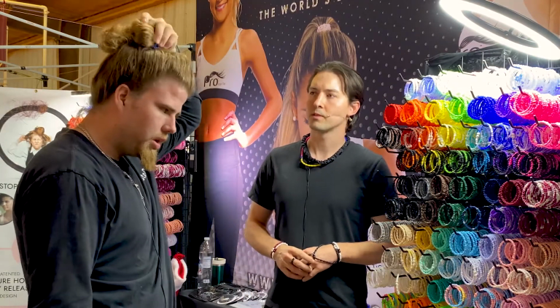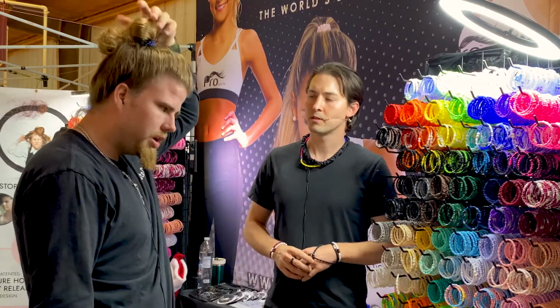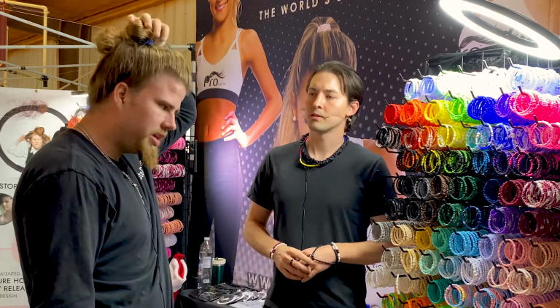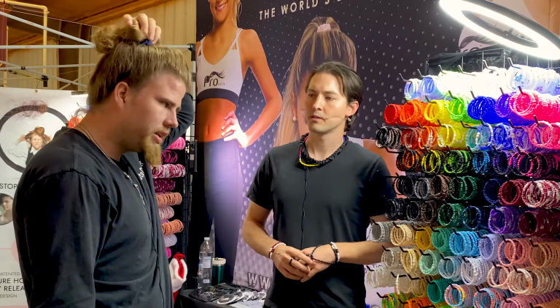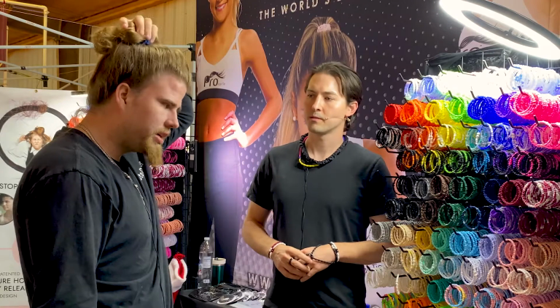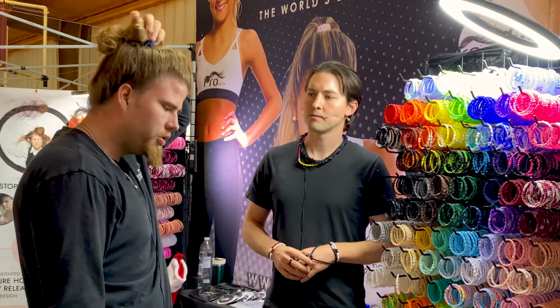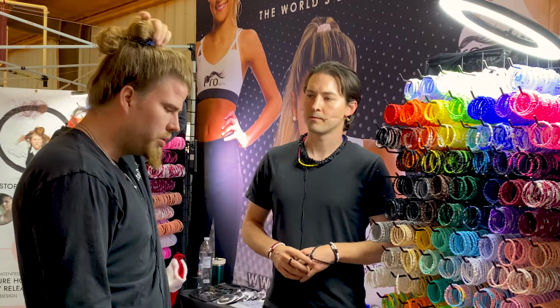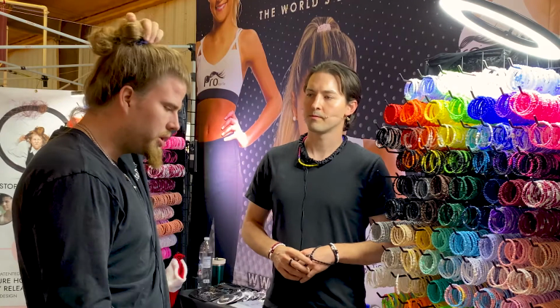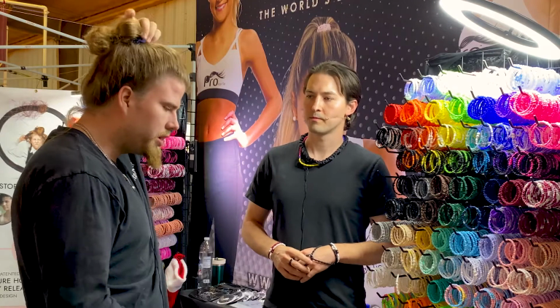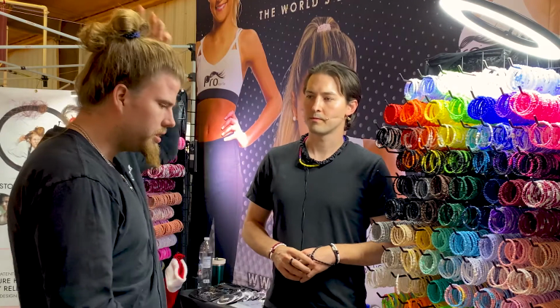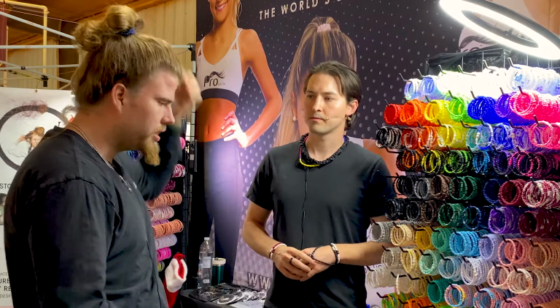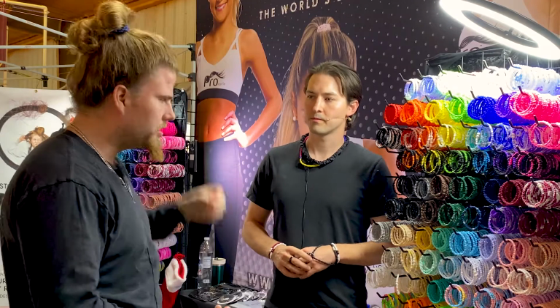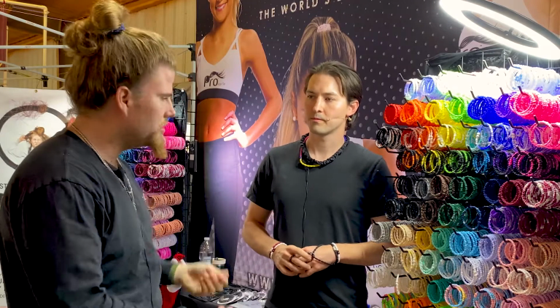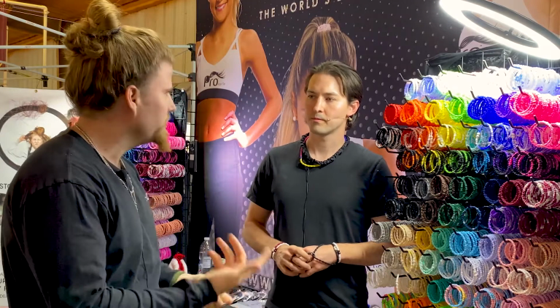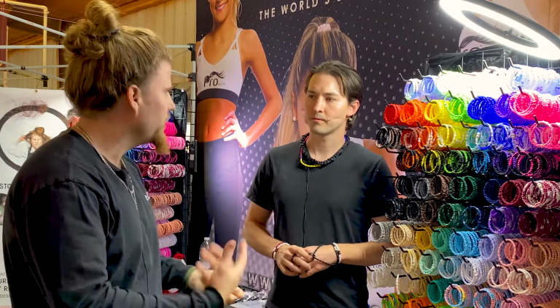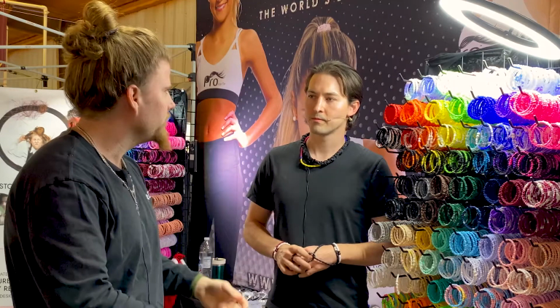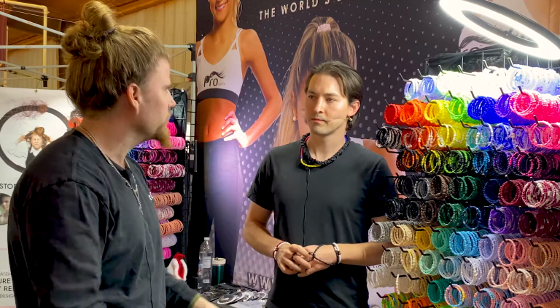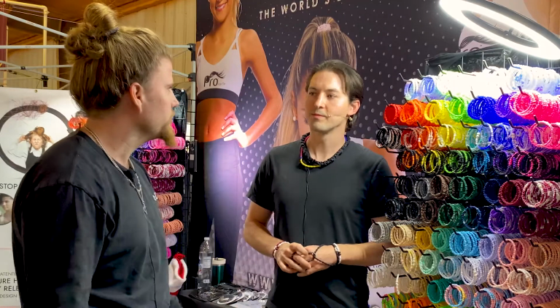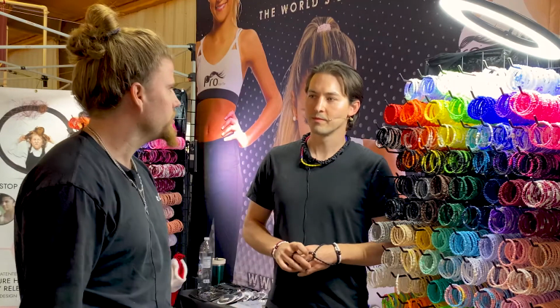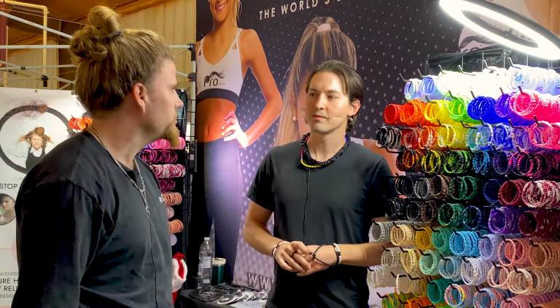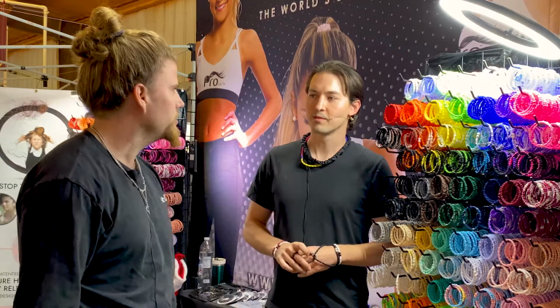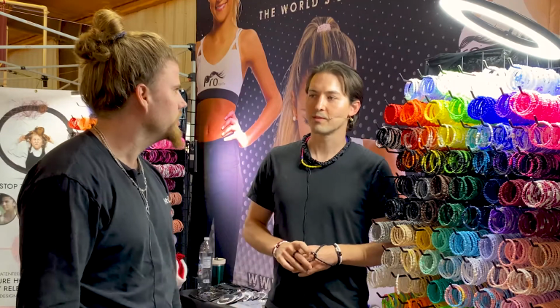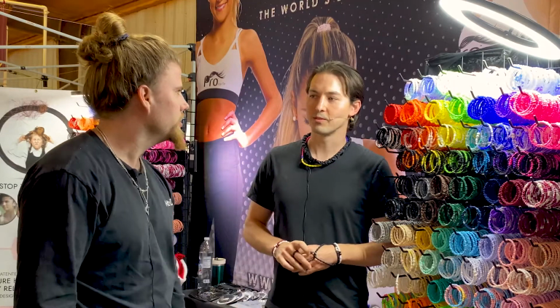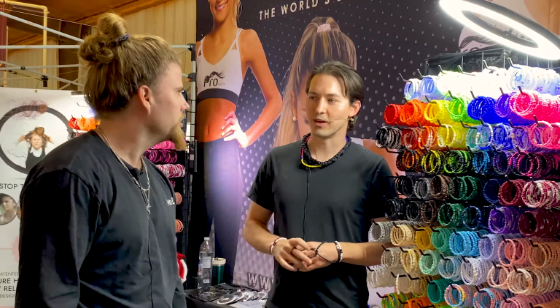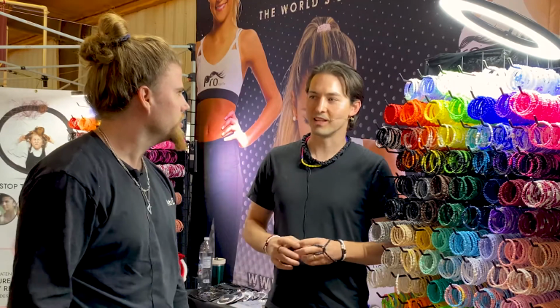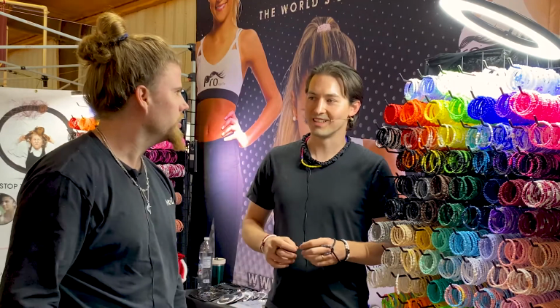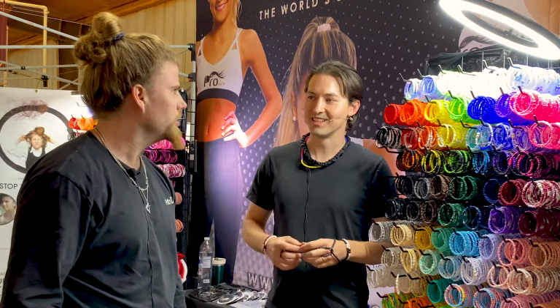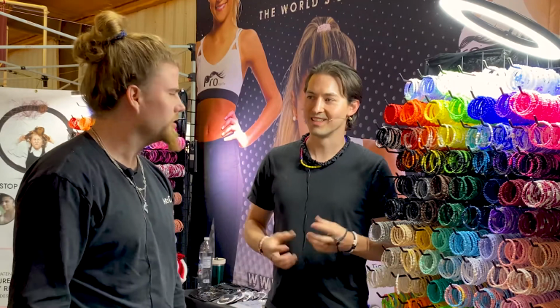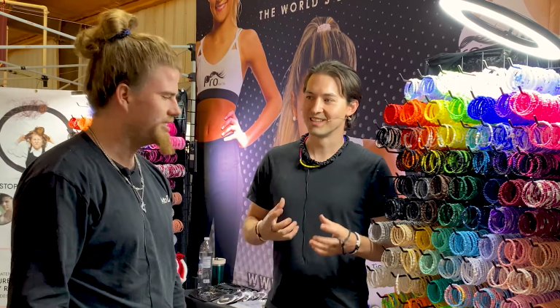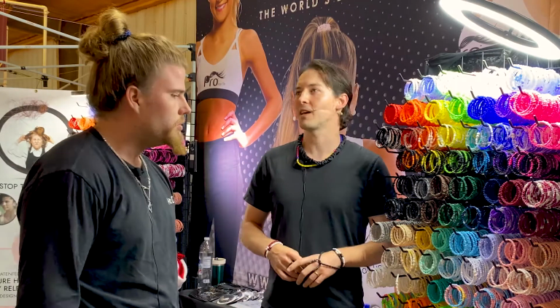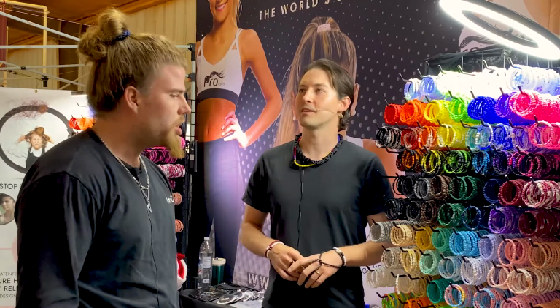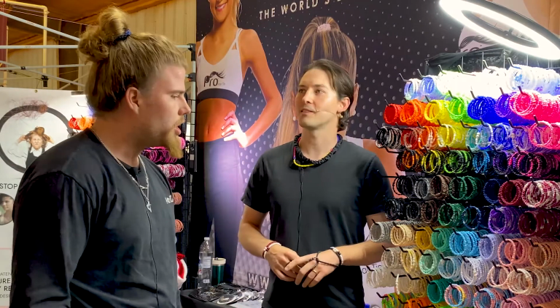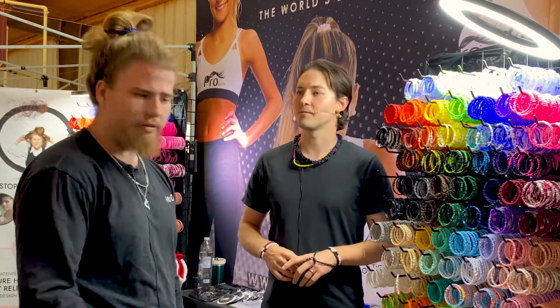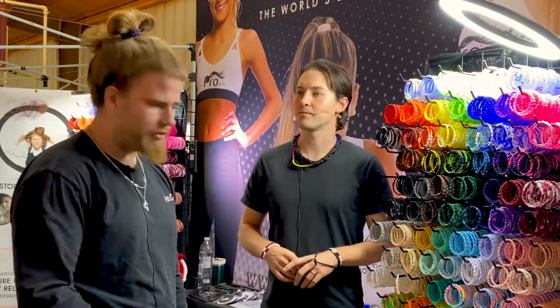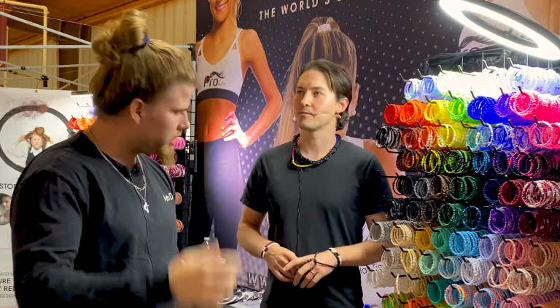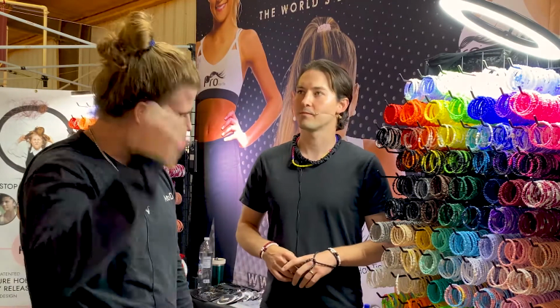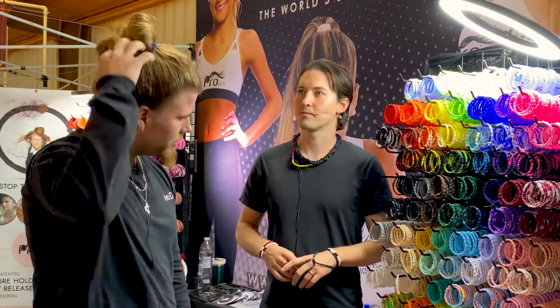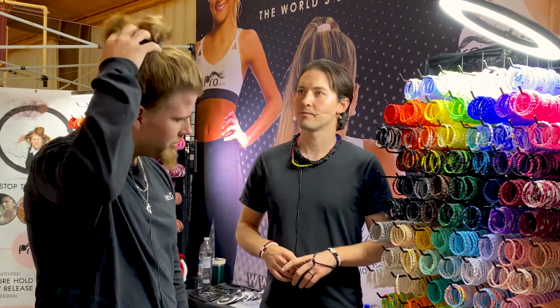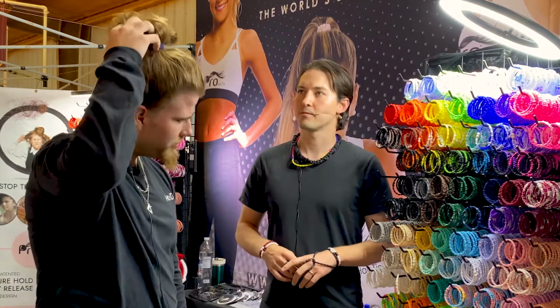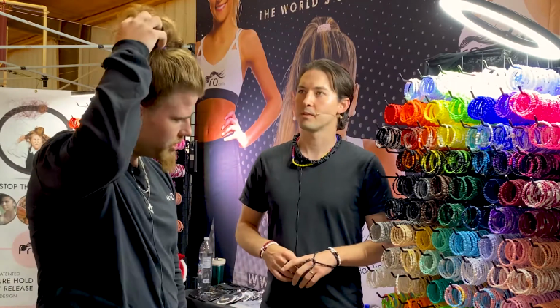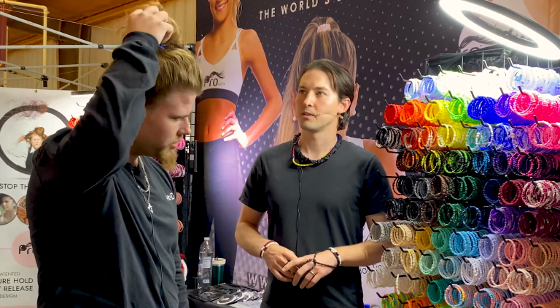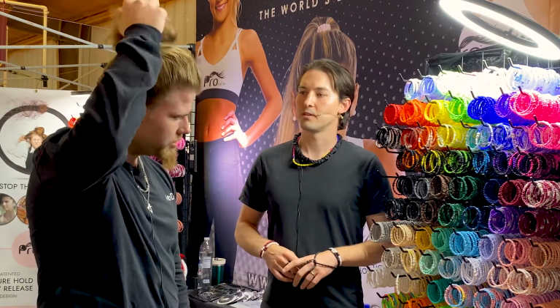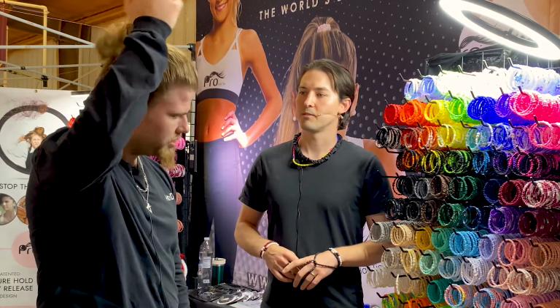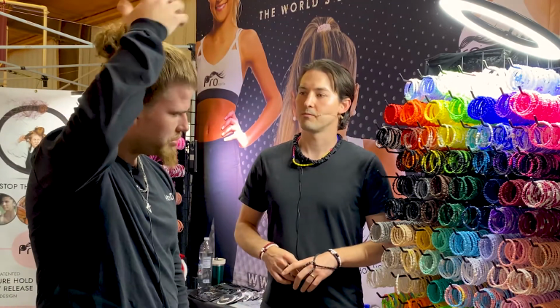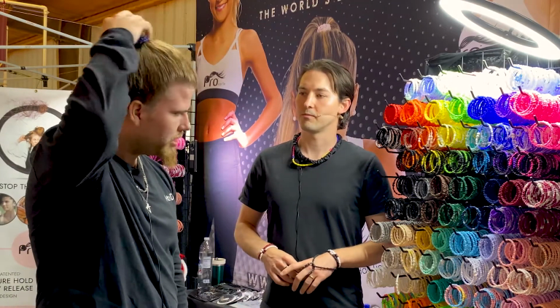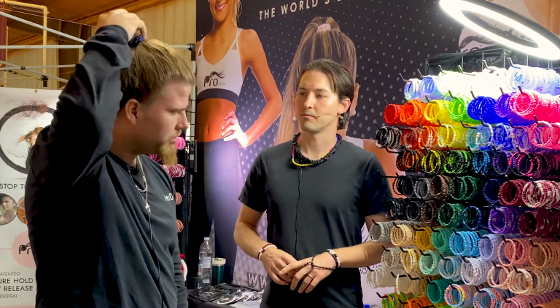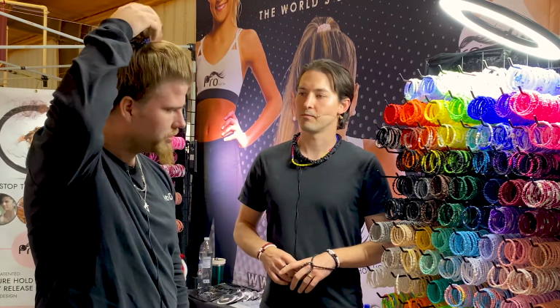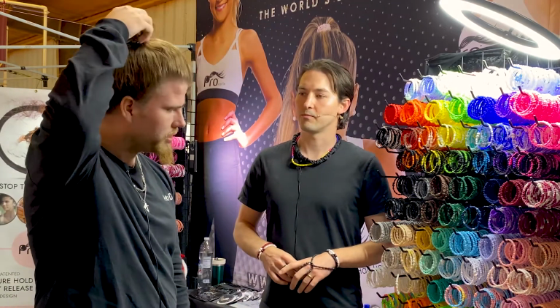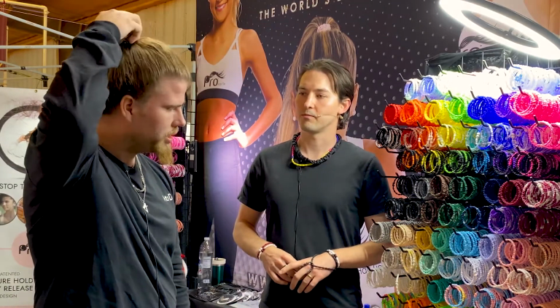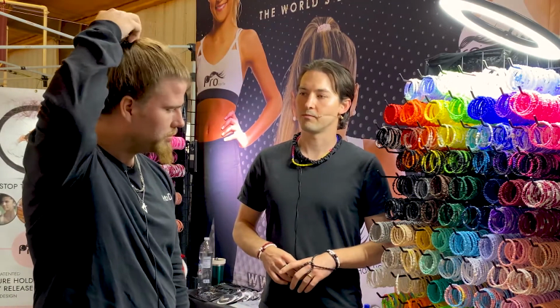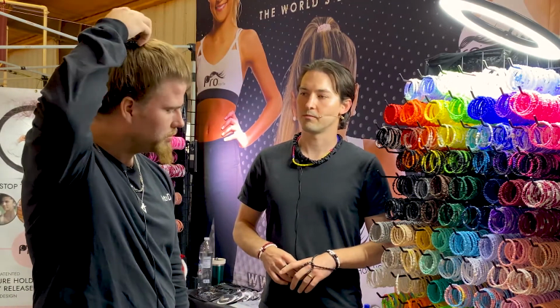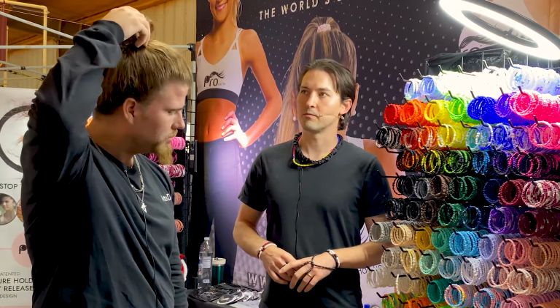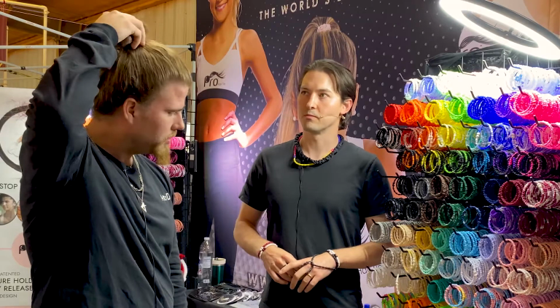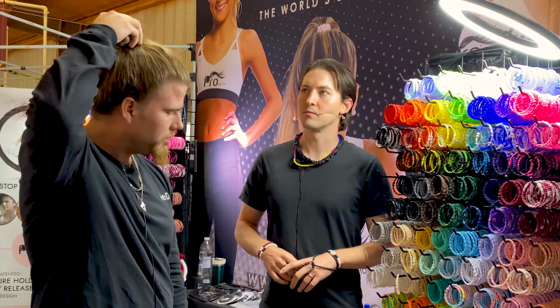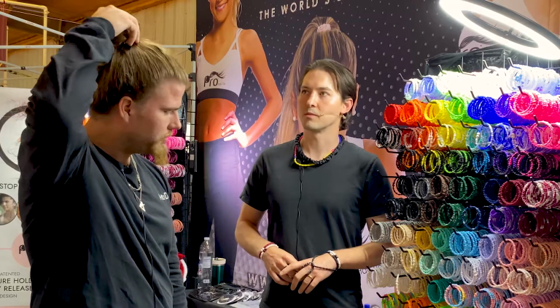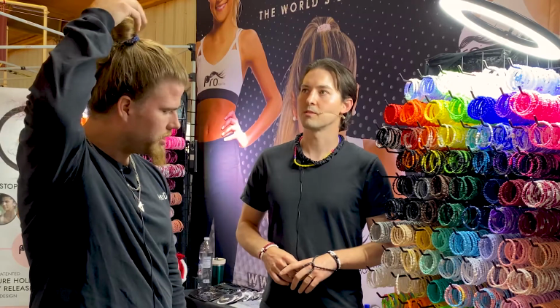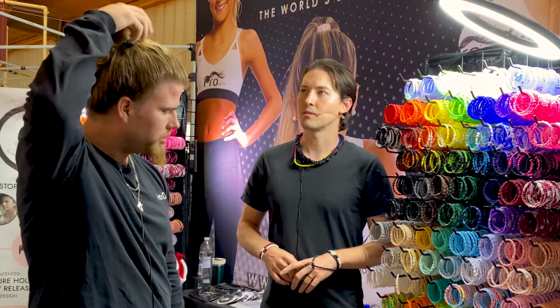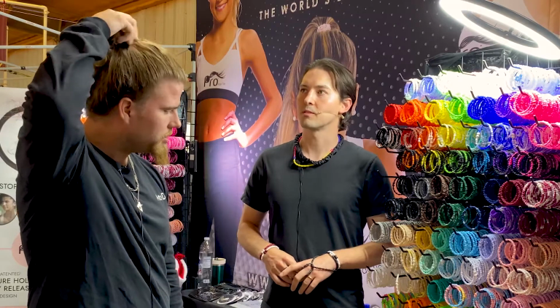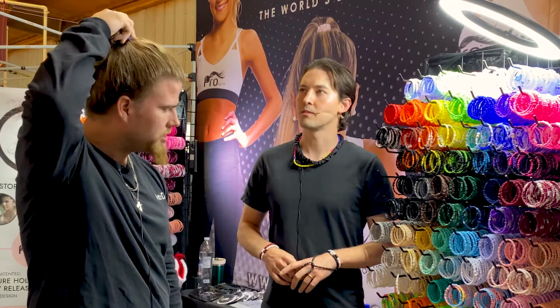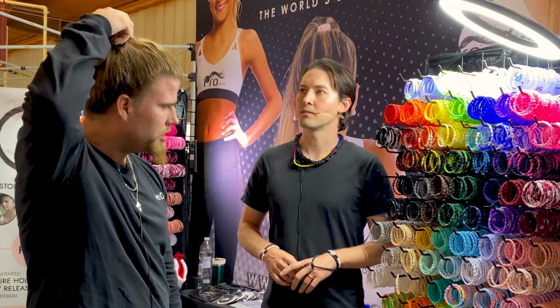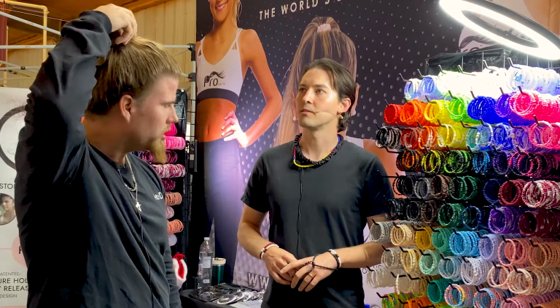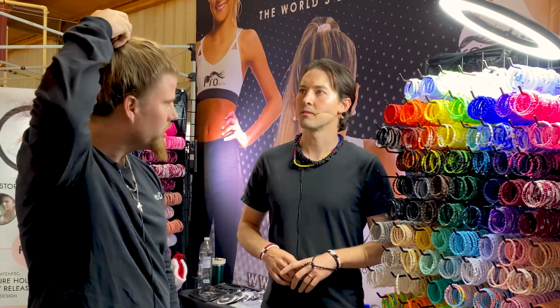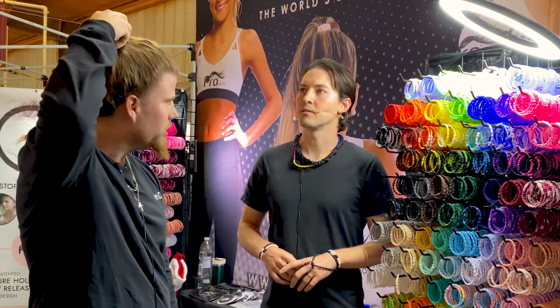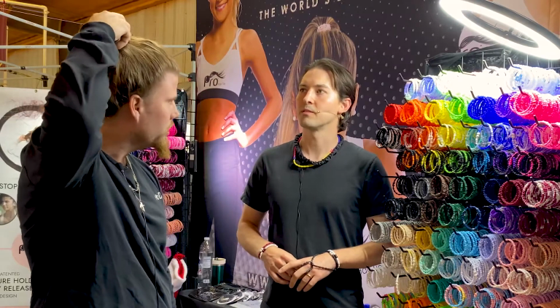It's not like the normal hair ties that you can buy at the grocery store. Right. No, I don't feel like it'll slip out over time. It's very snug in there.